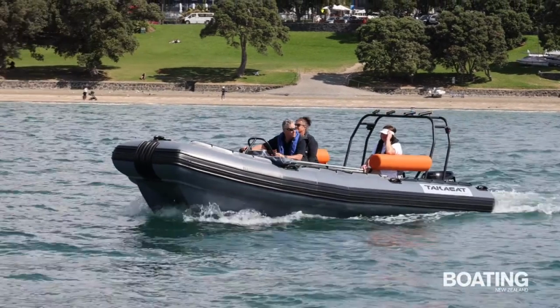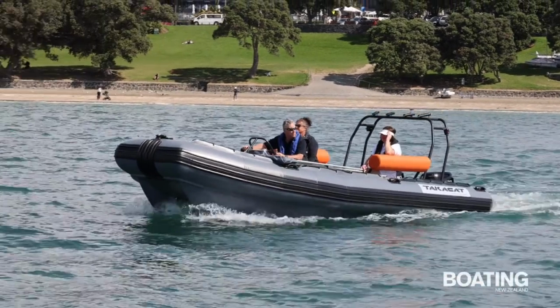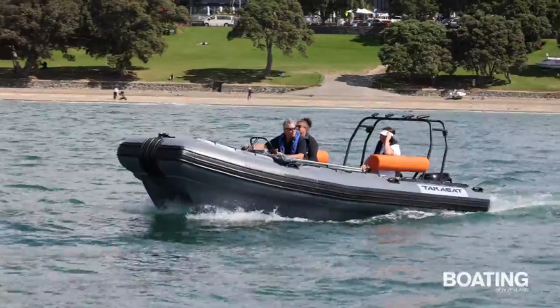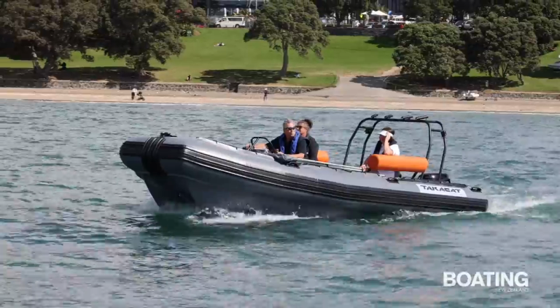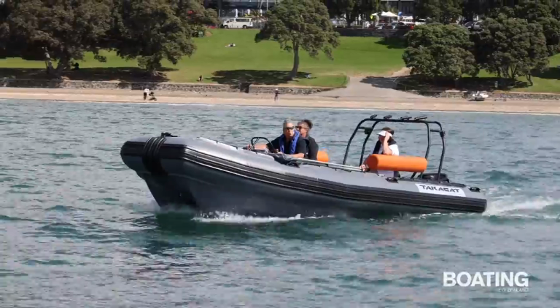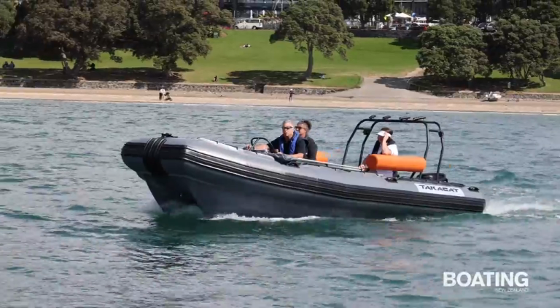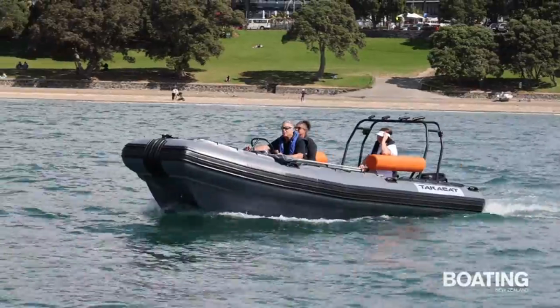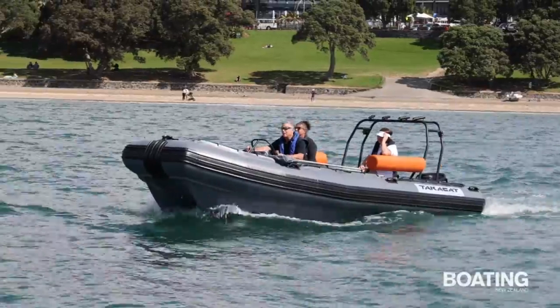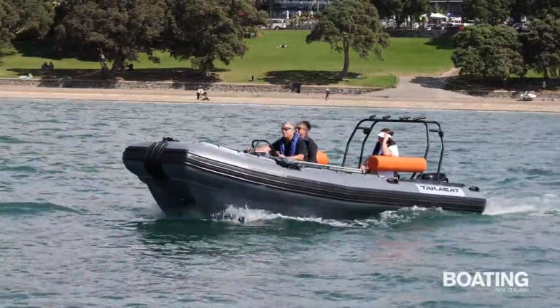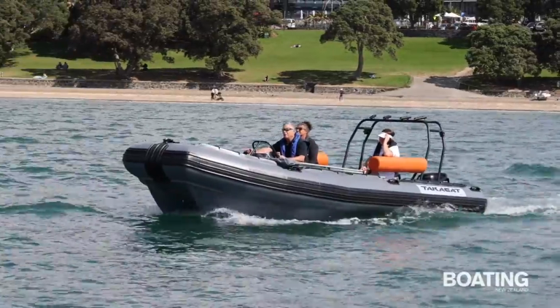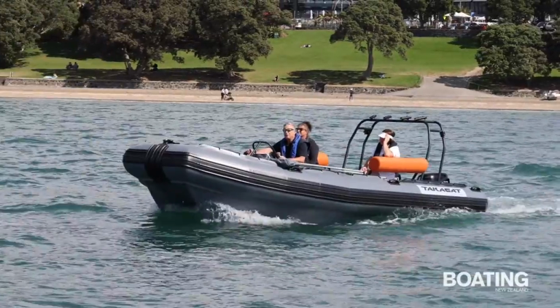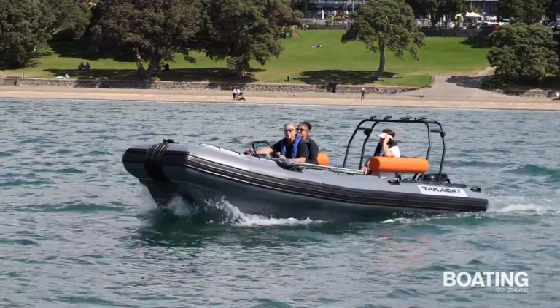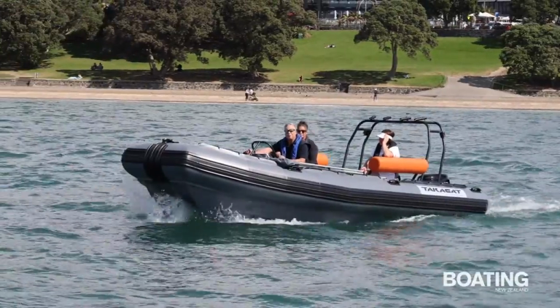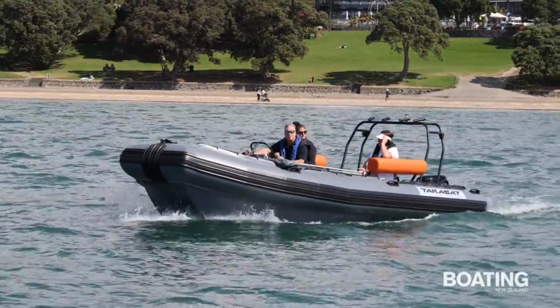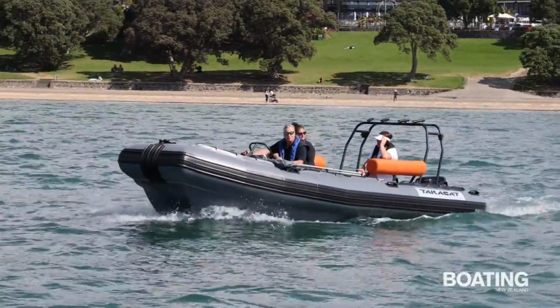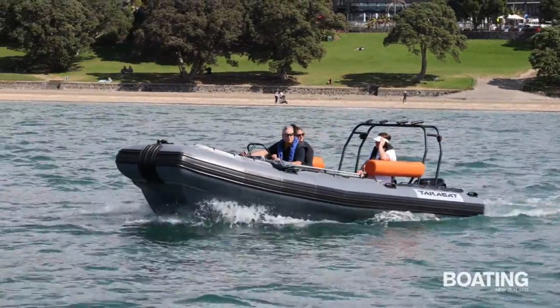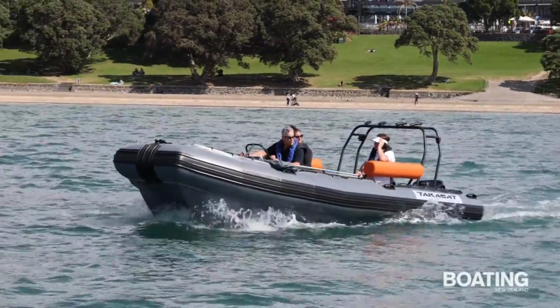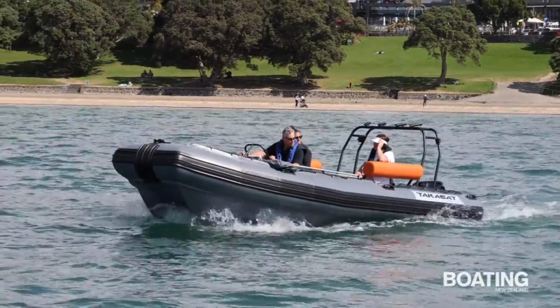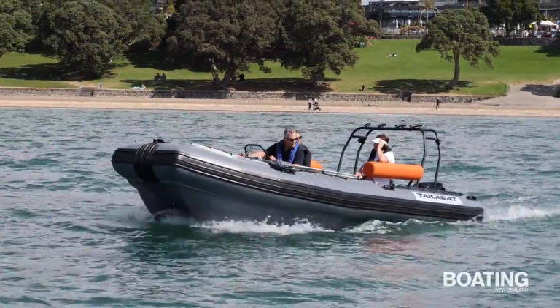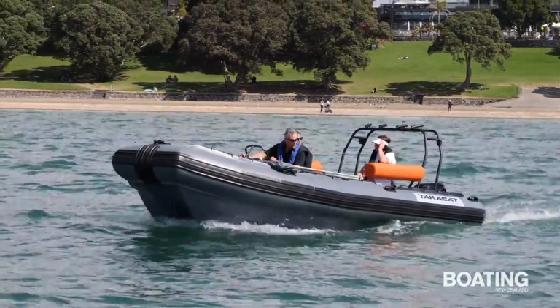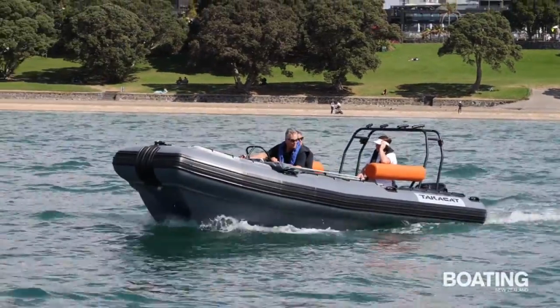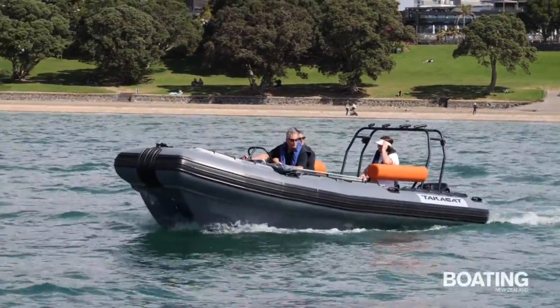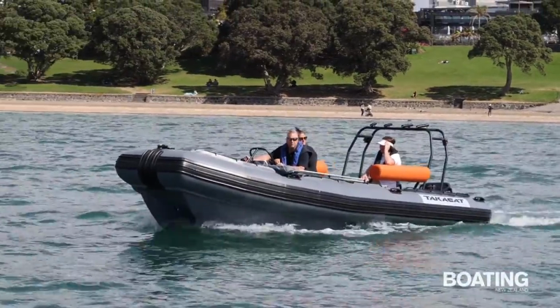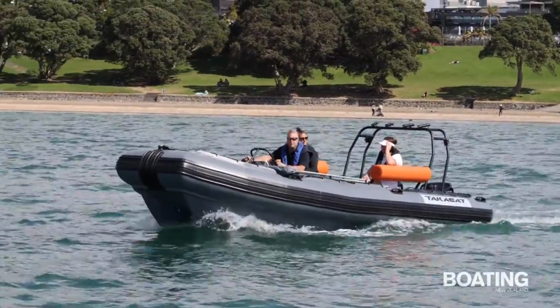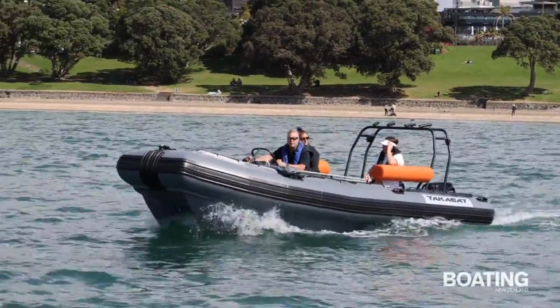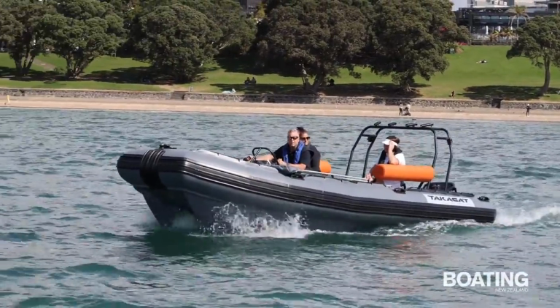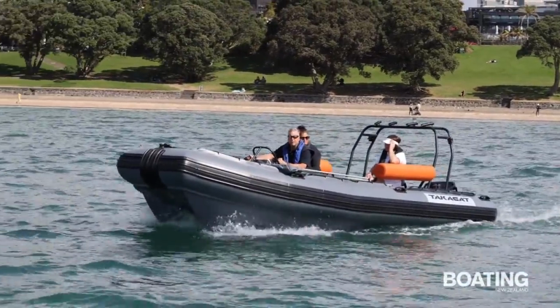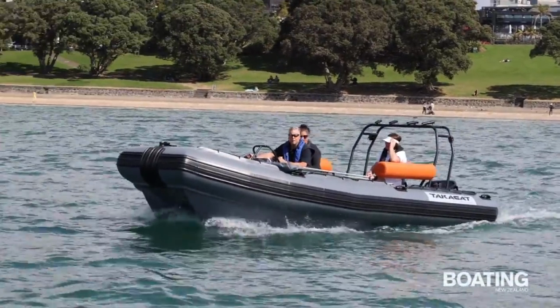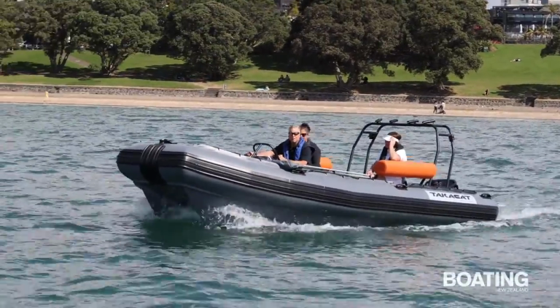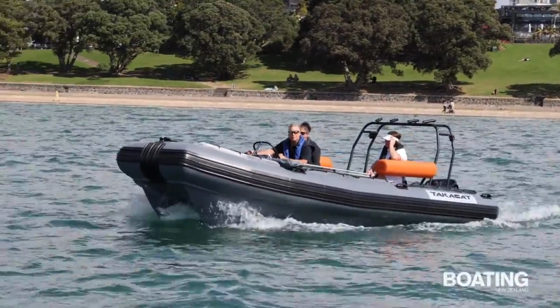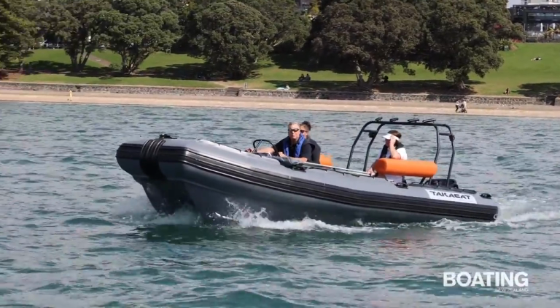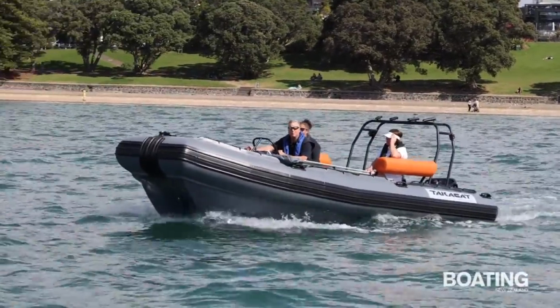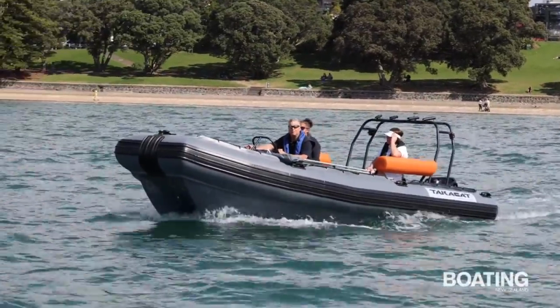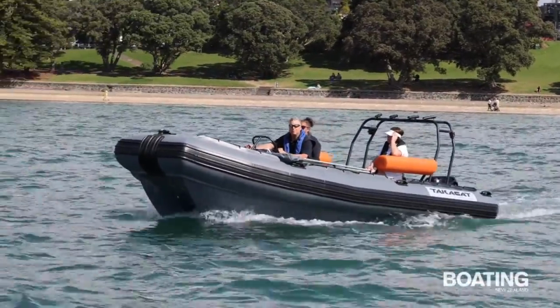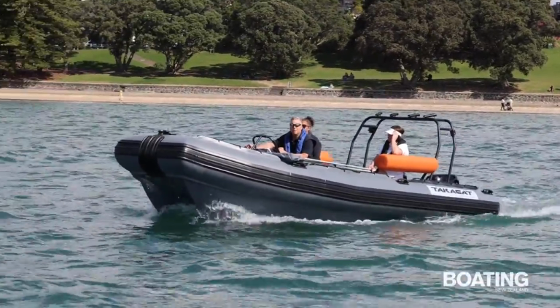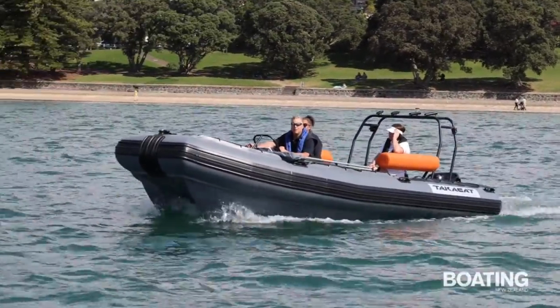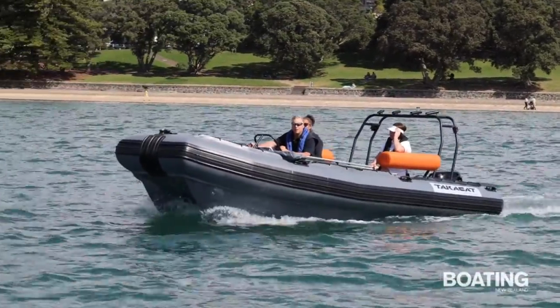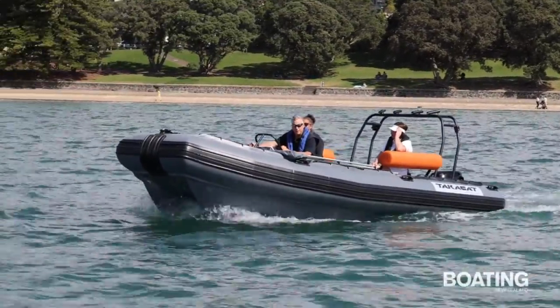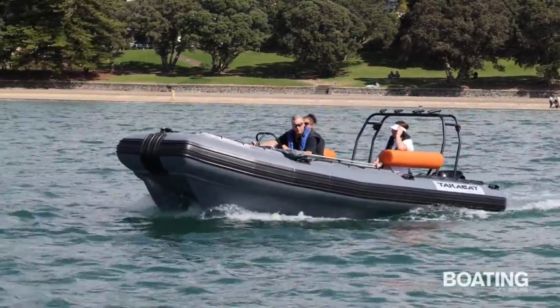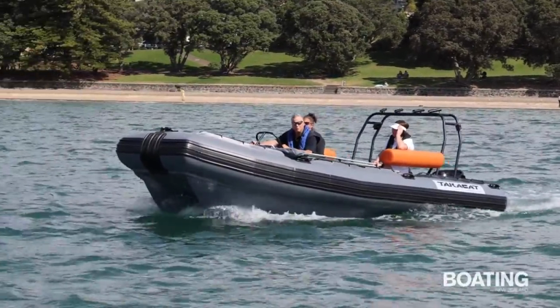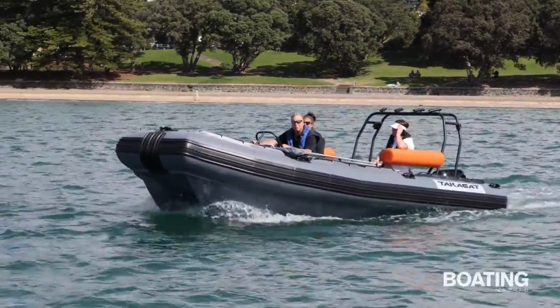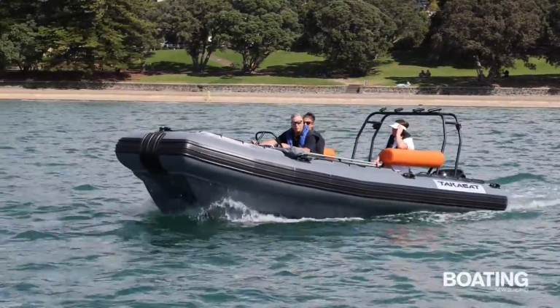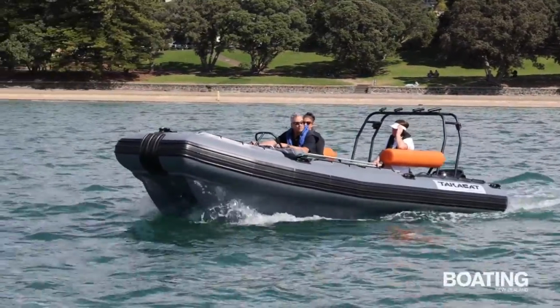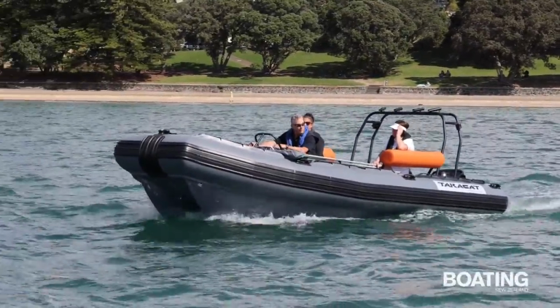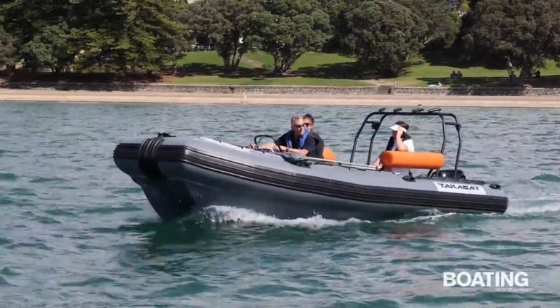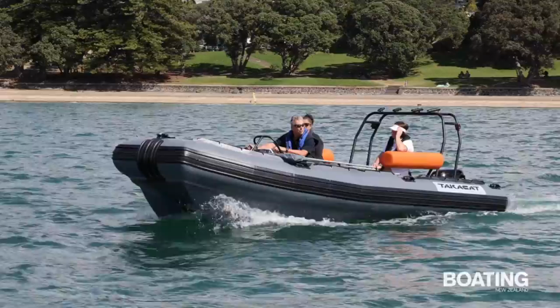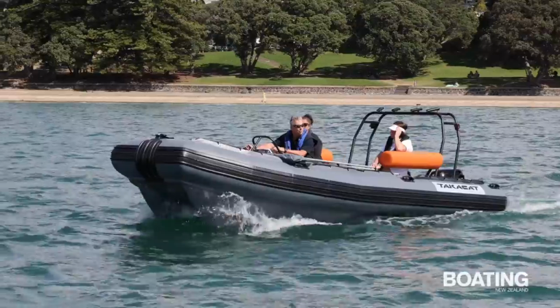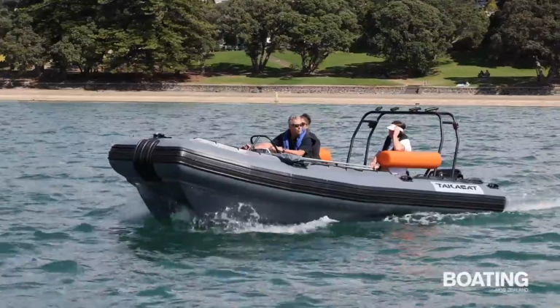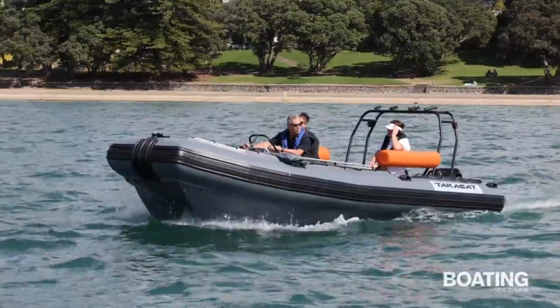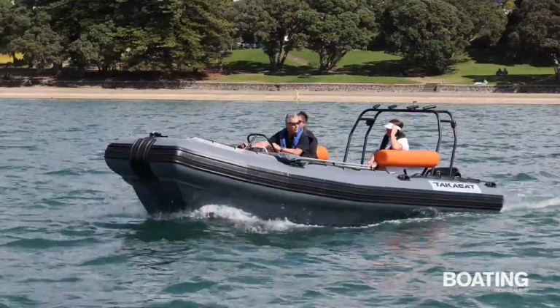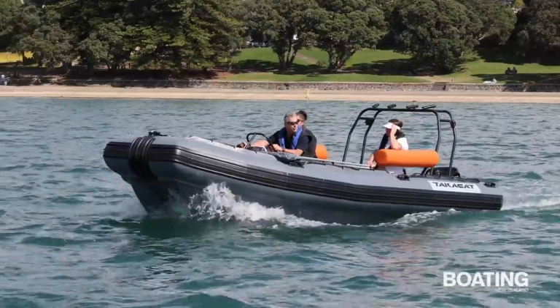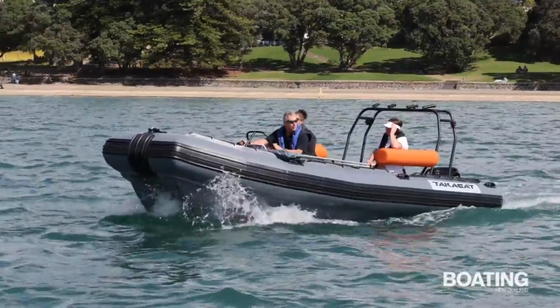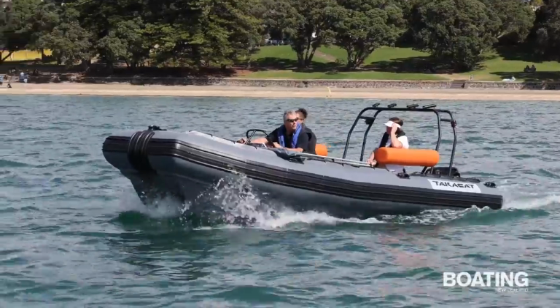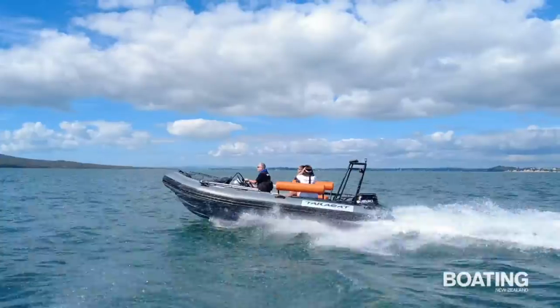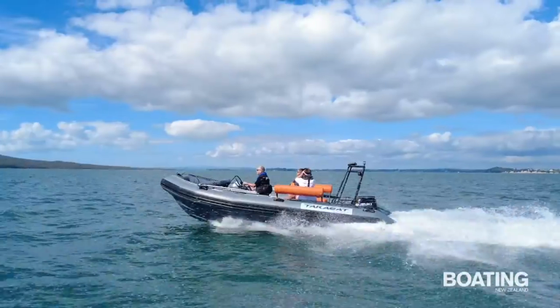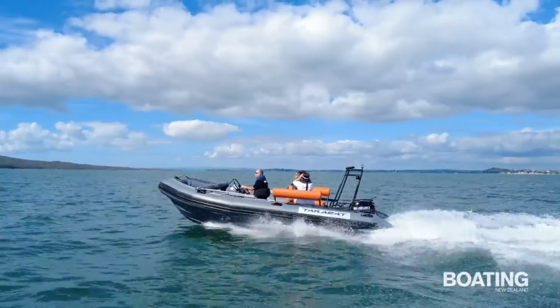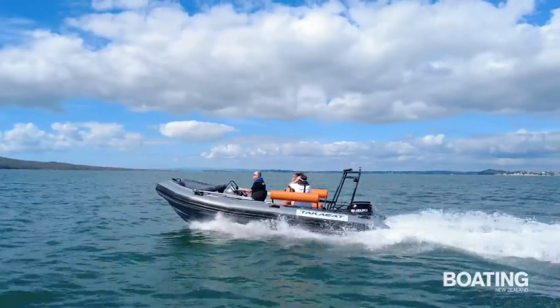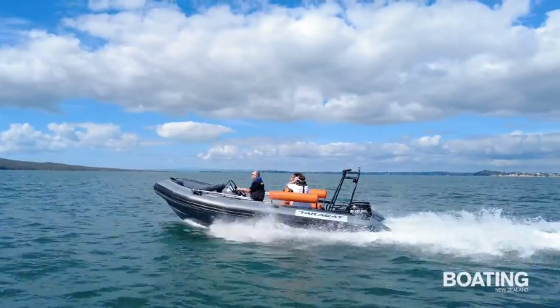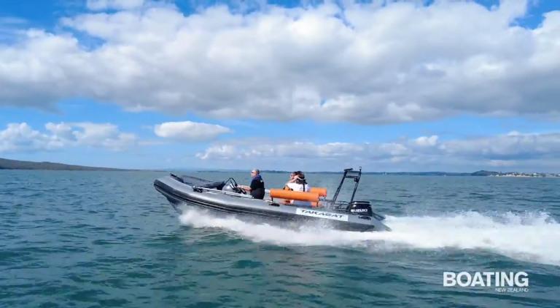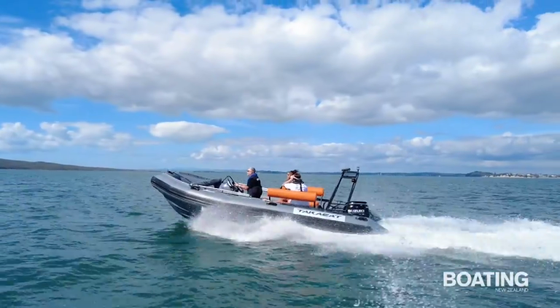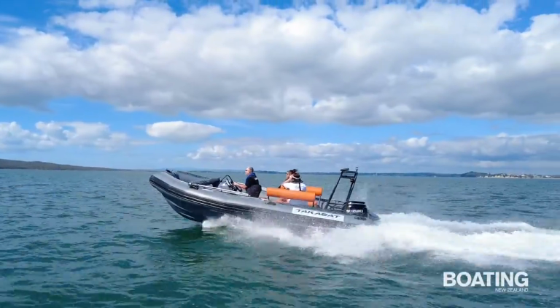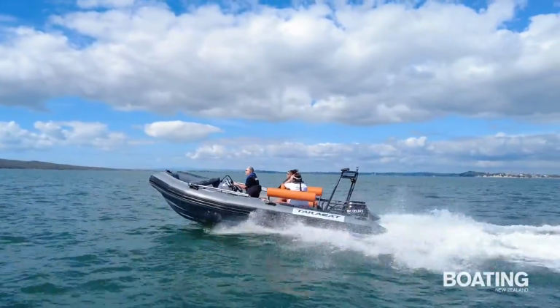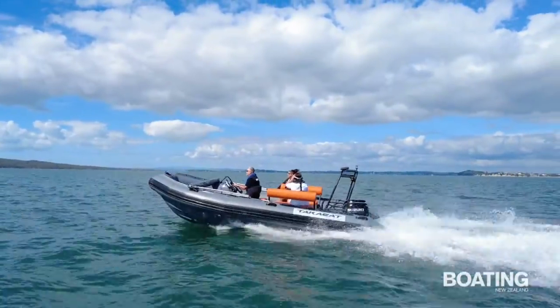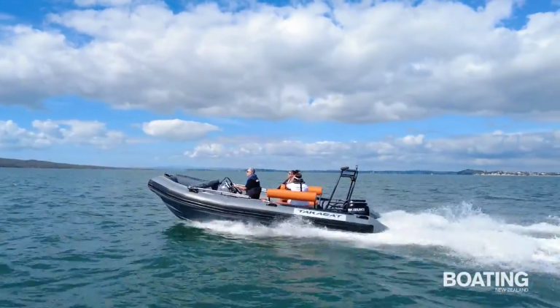Of course, the seating can be arranged in more conventional fore and aft rows, and several different console and helm seat options are available, as is a hardtop bimini.